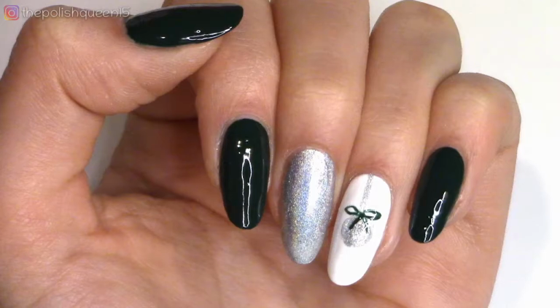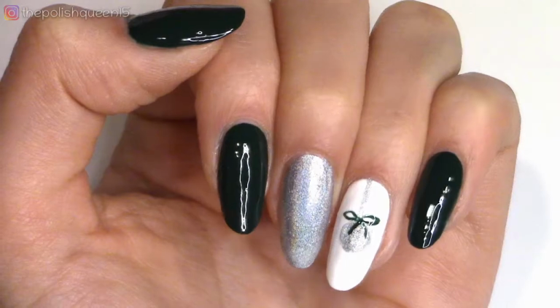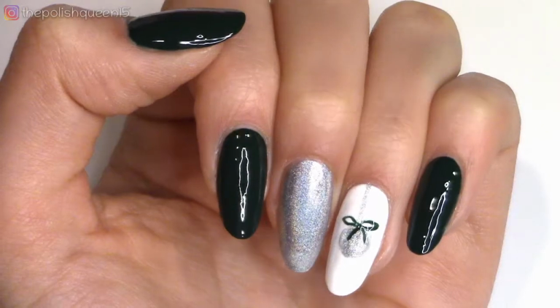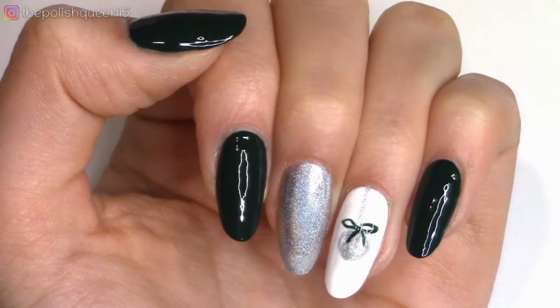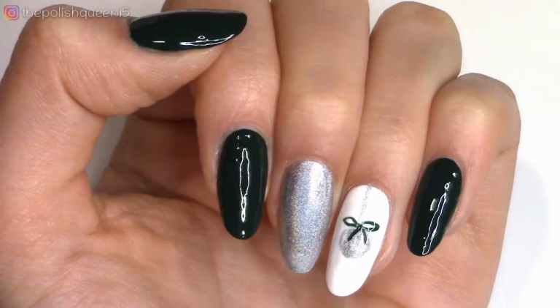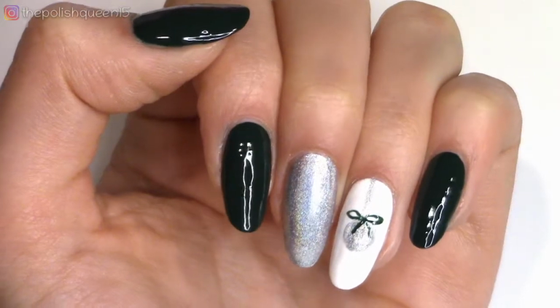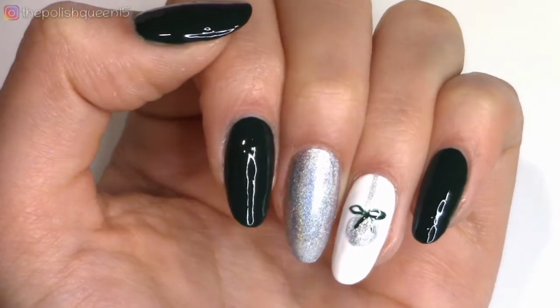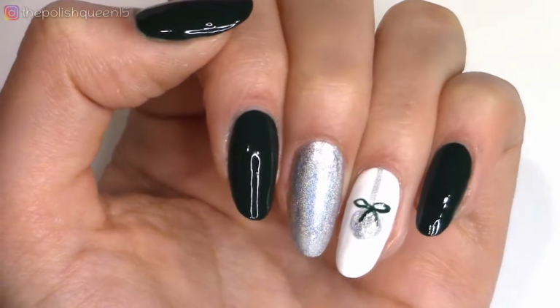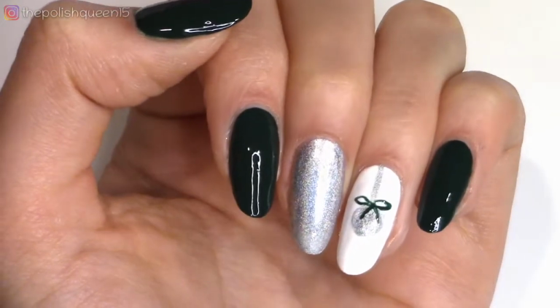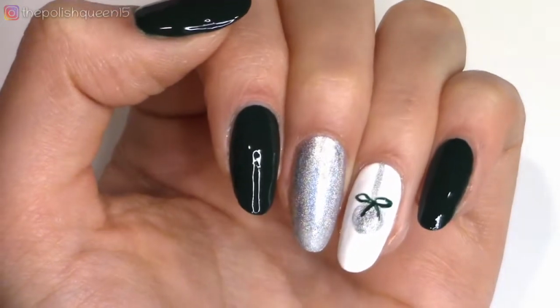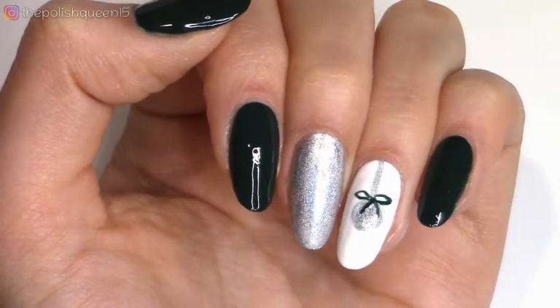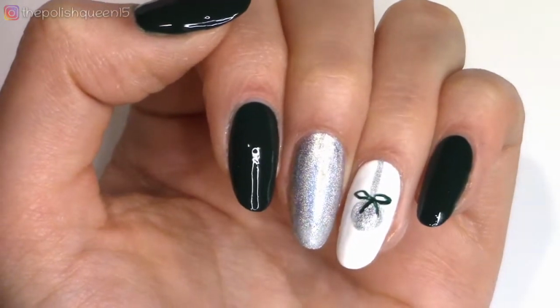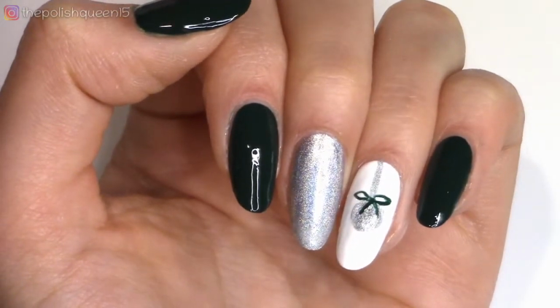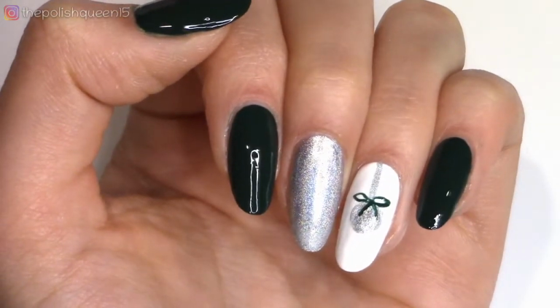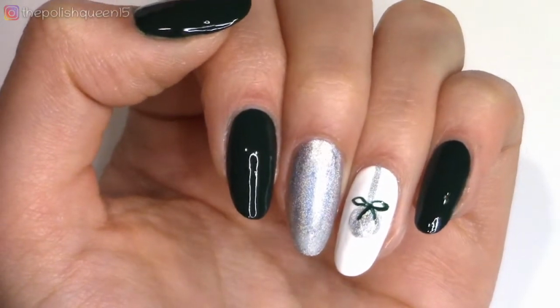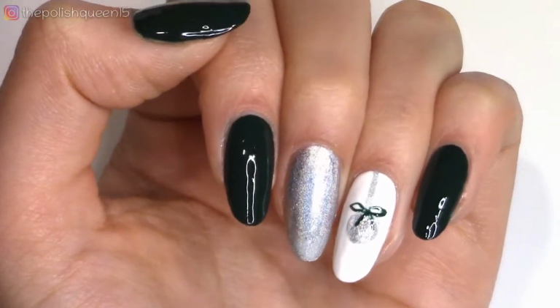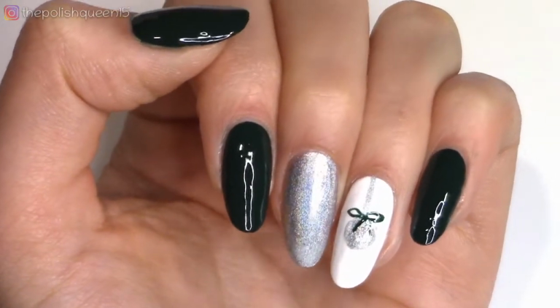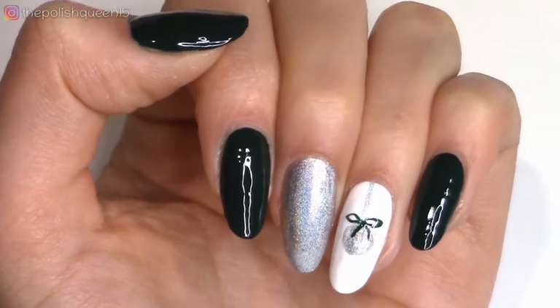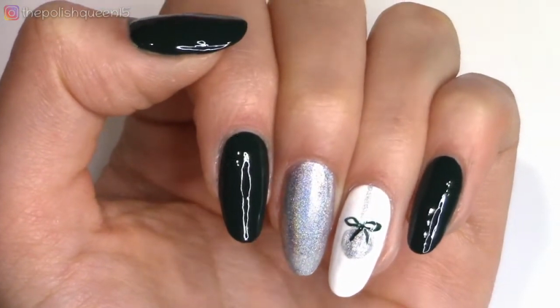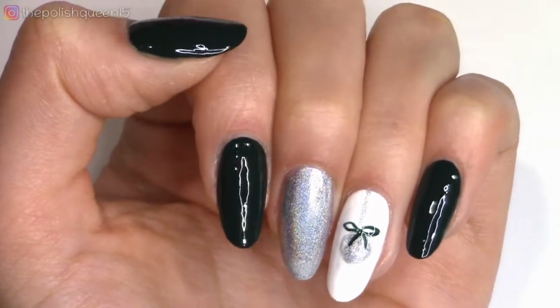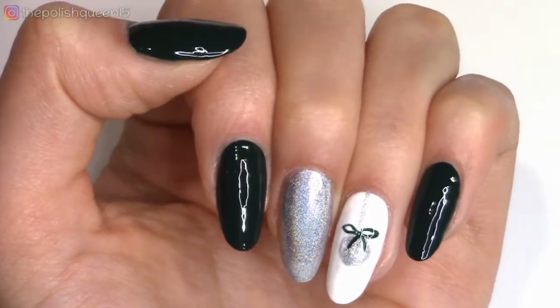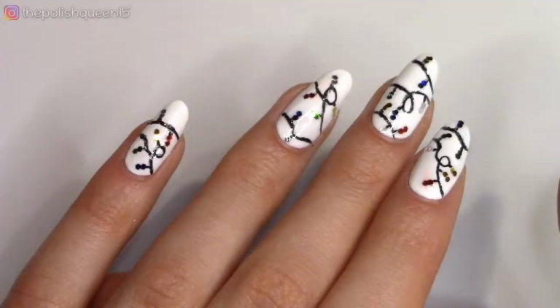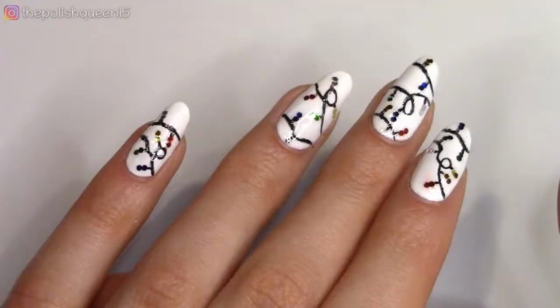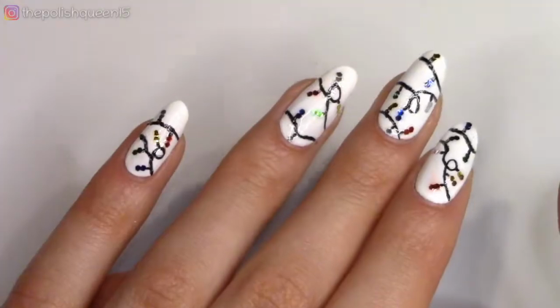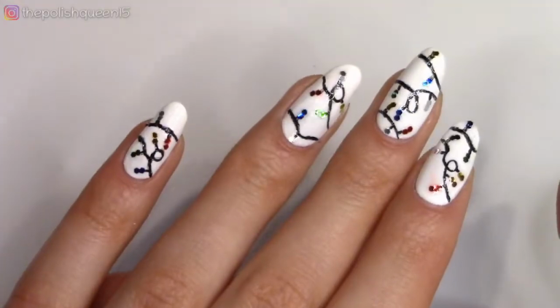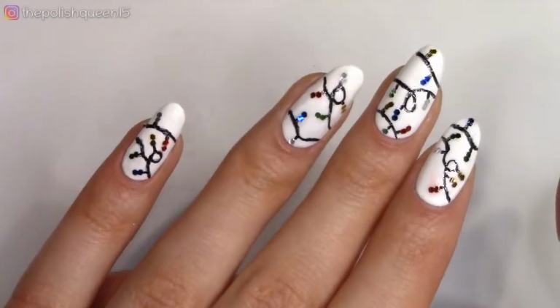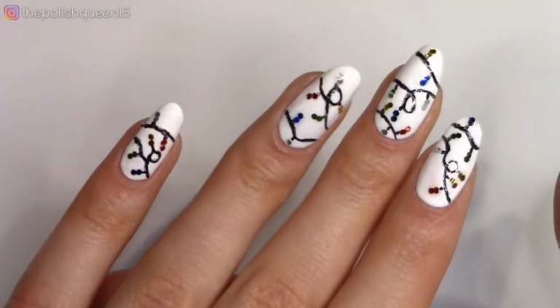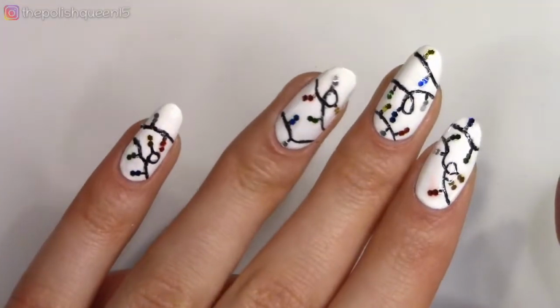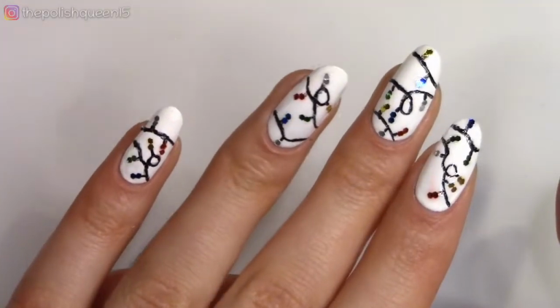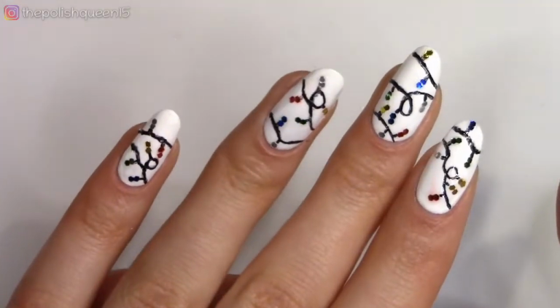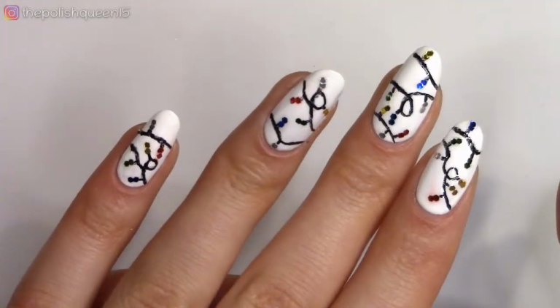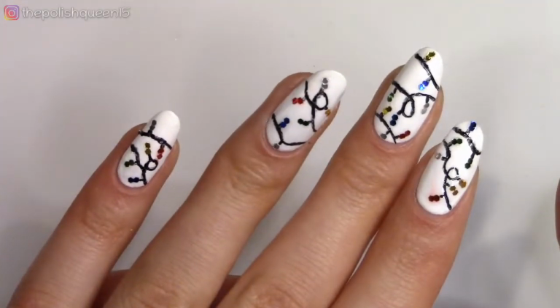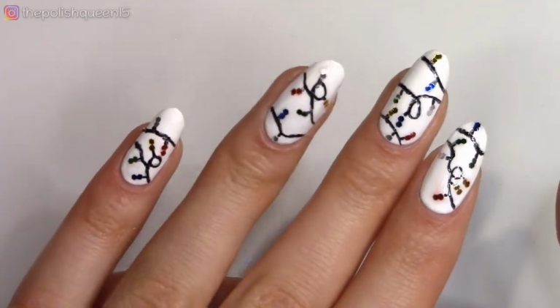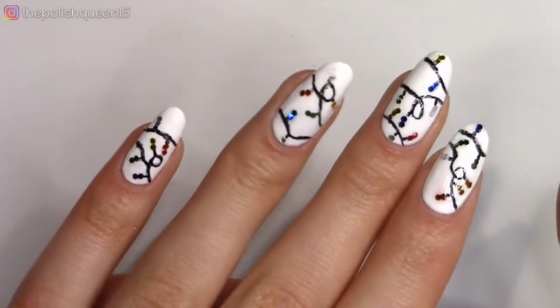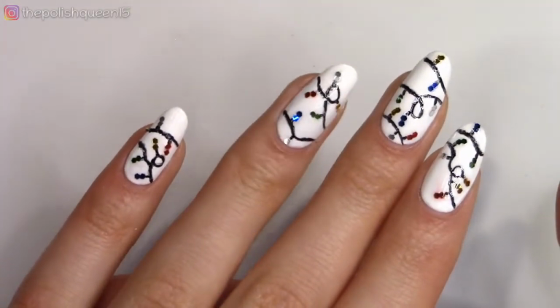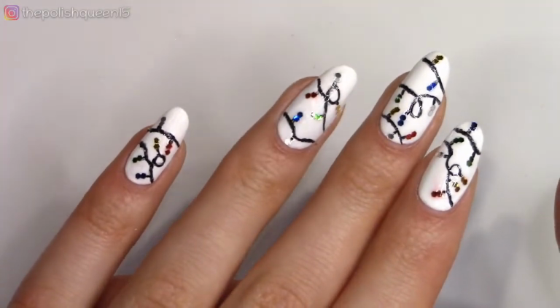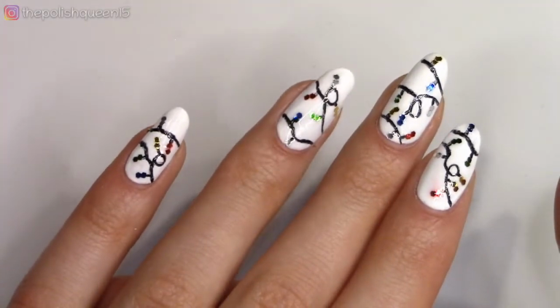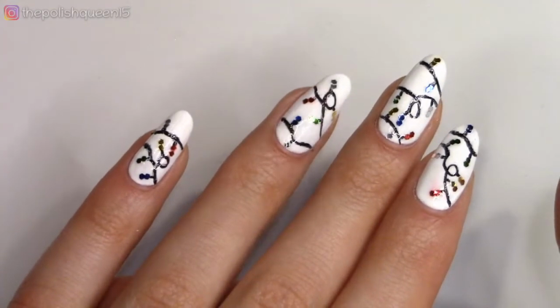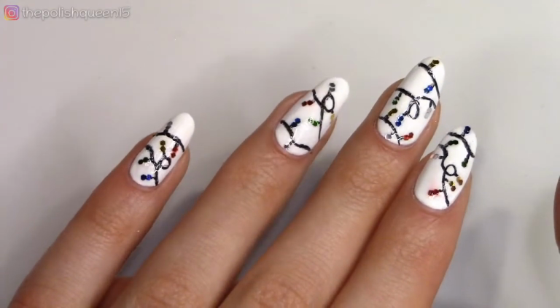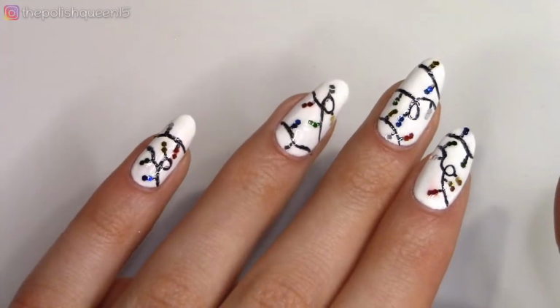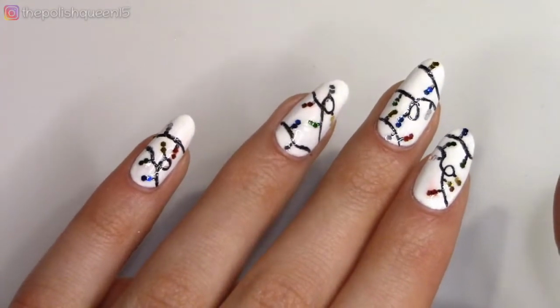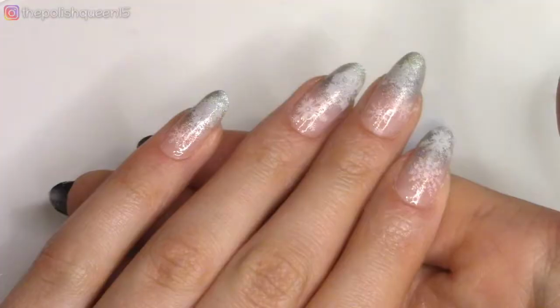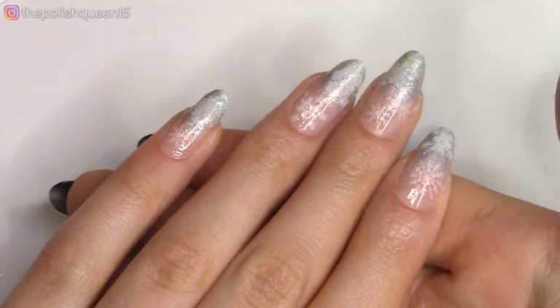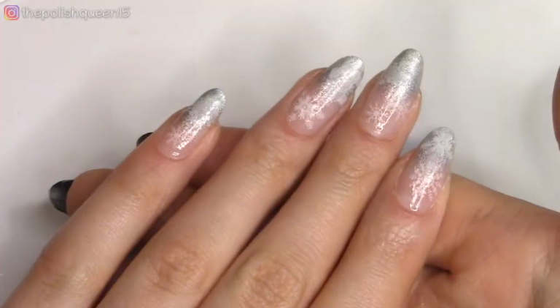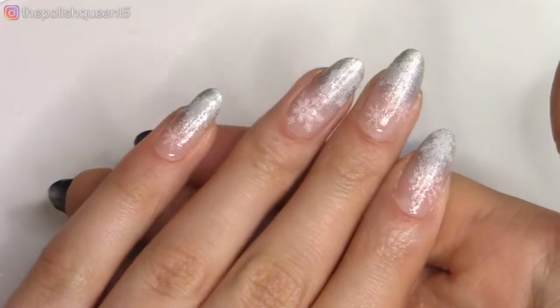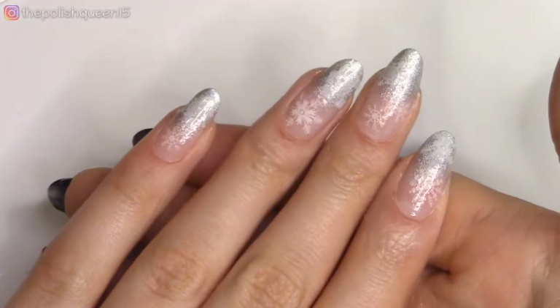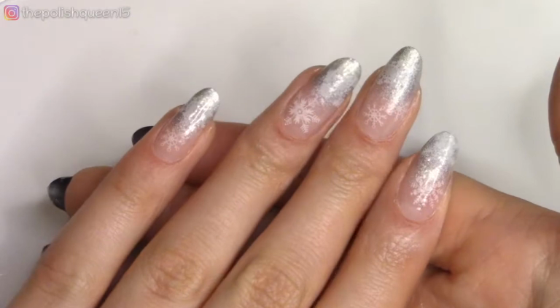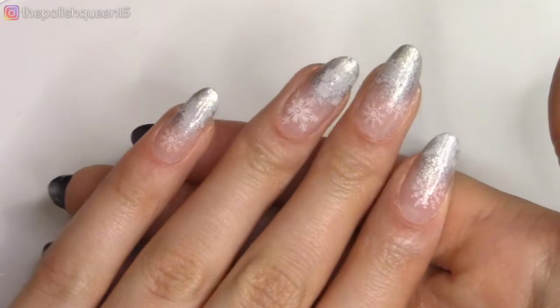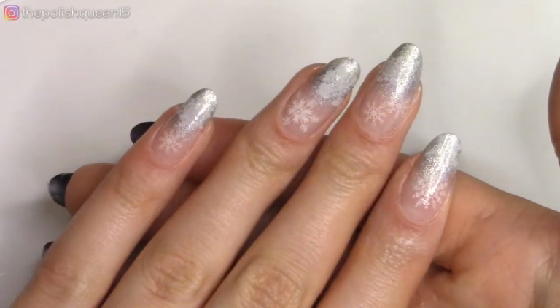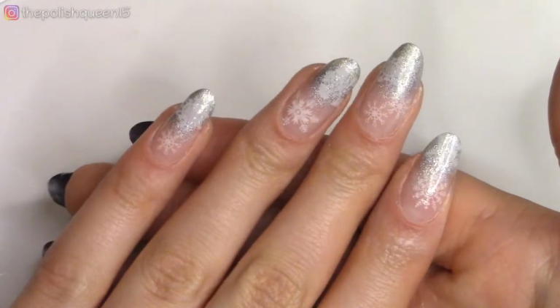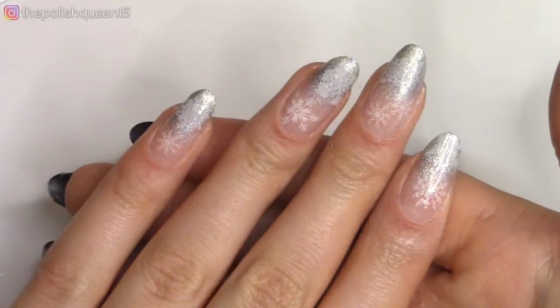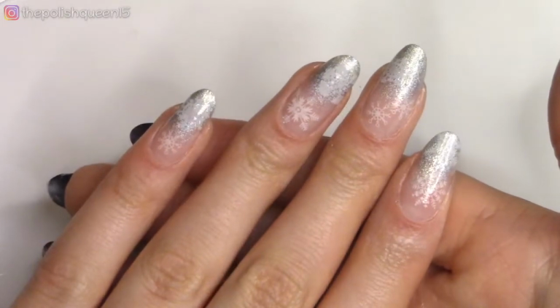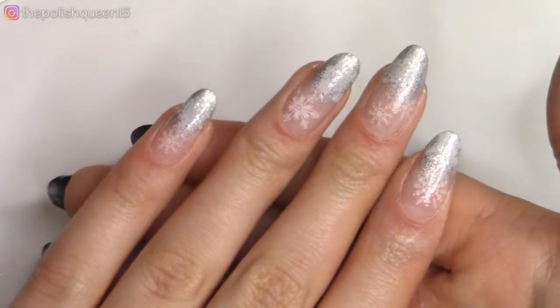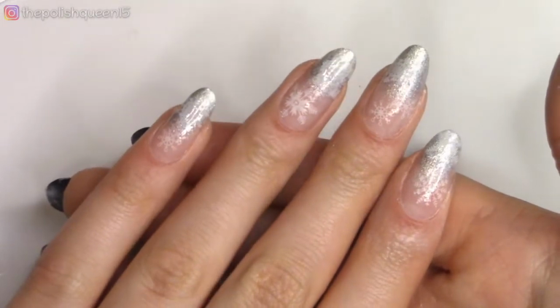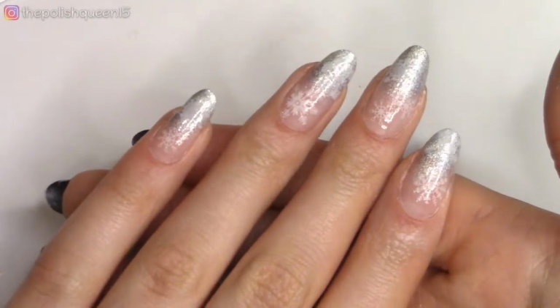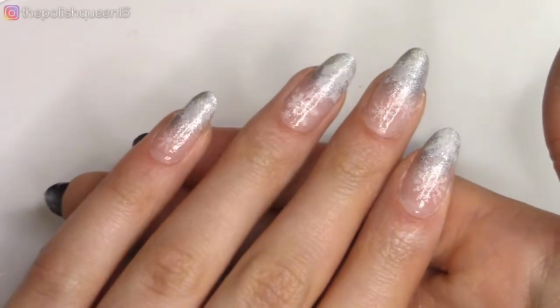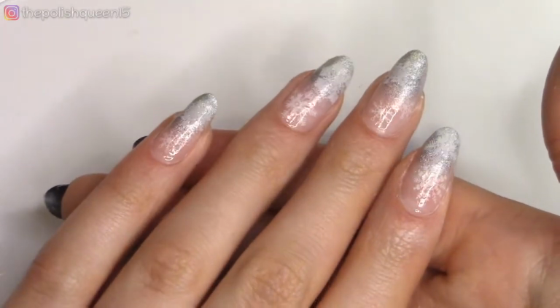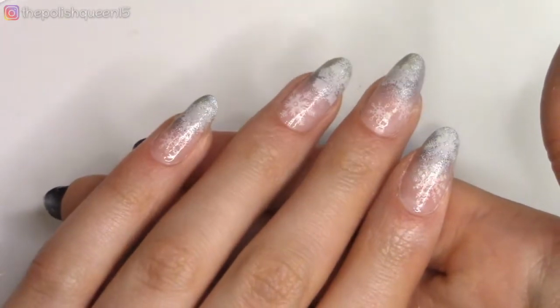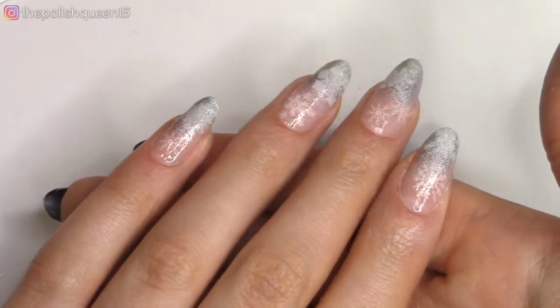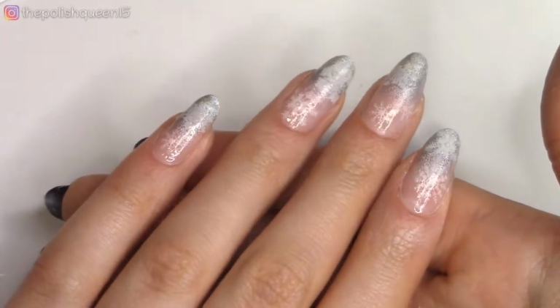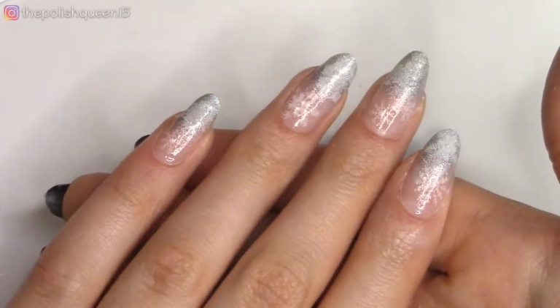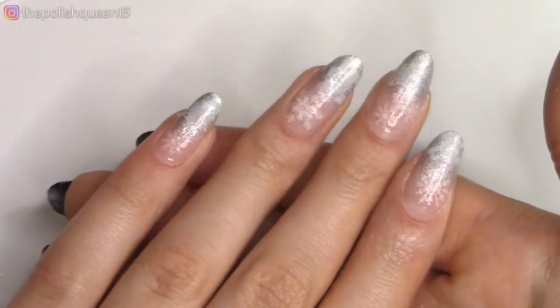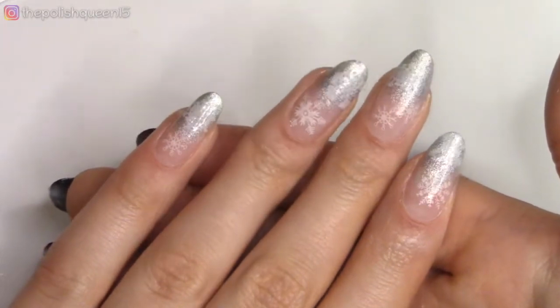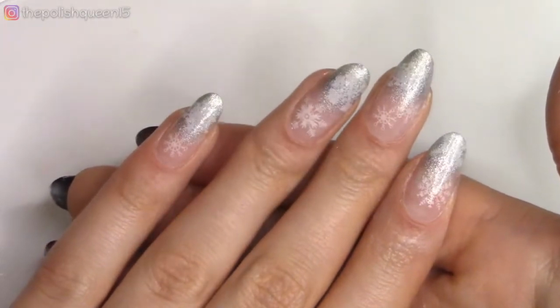Hi guys! Thanks so much for stopping in! Today I'm going to be sharing three Christmas themed nail art designs, so let's get right into it!